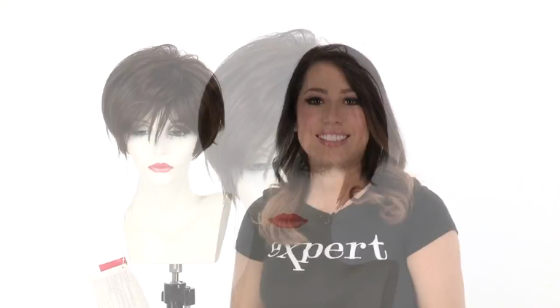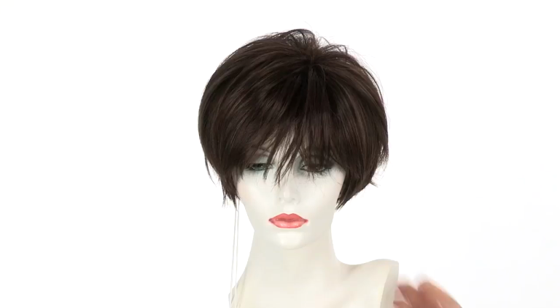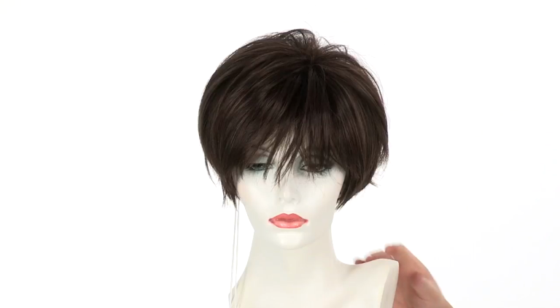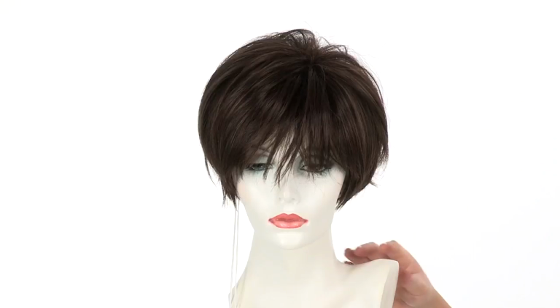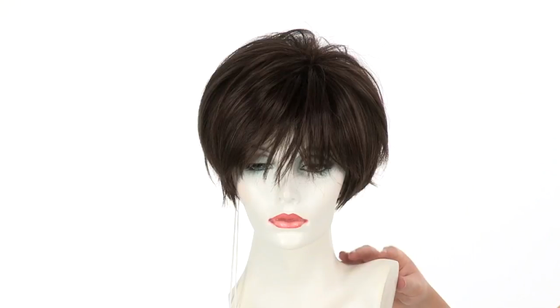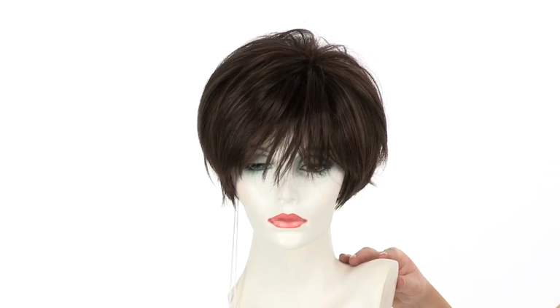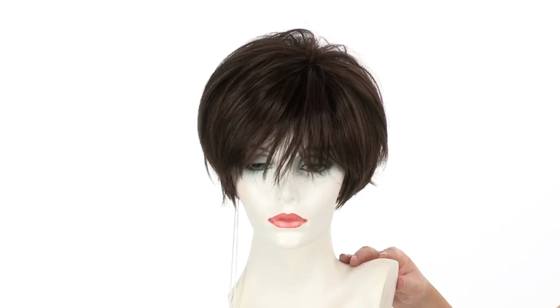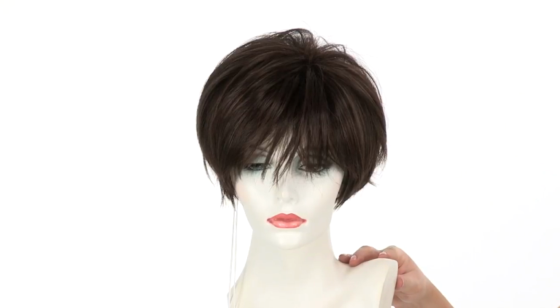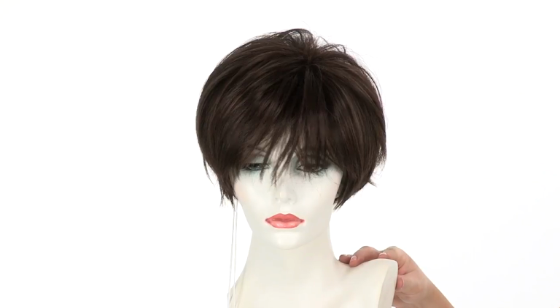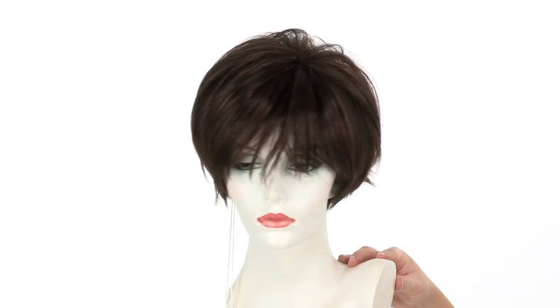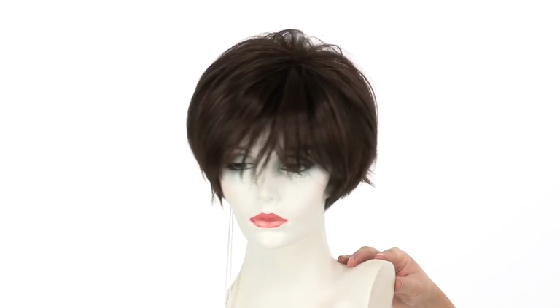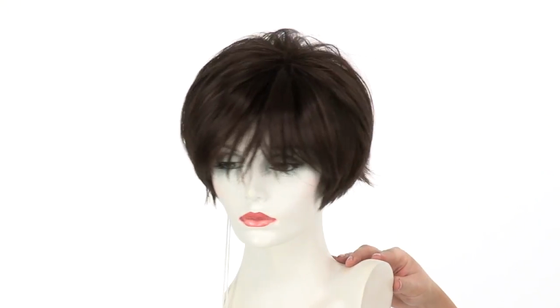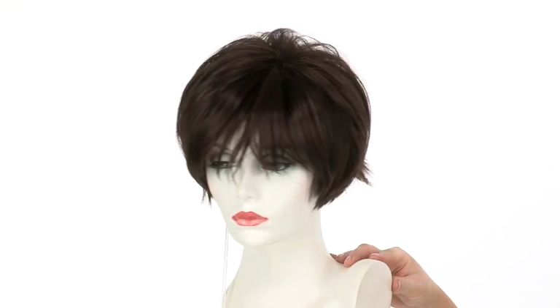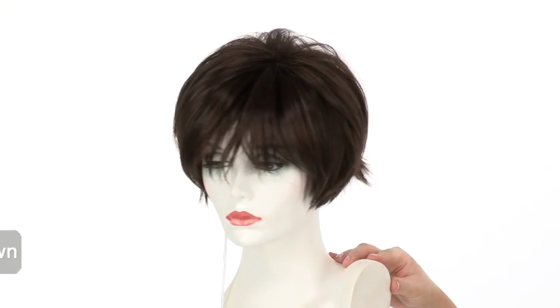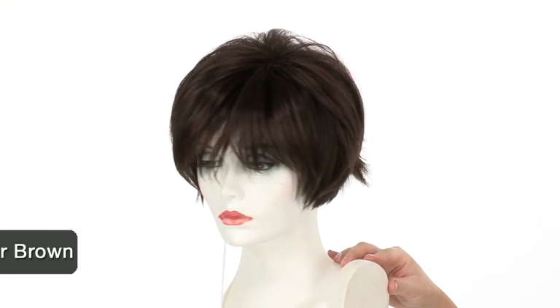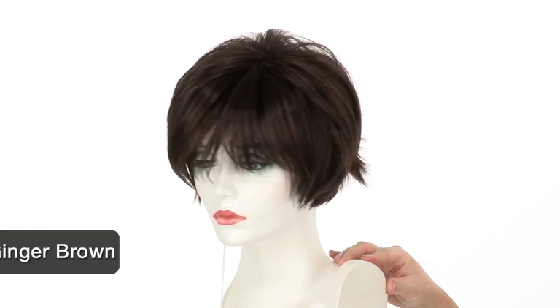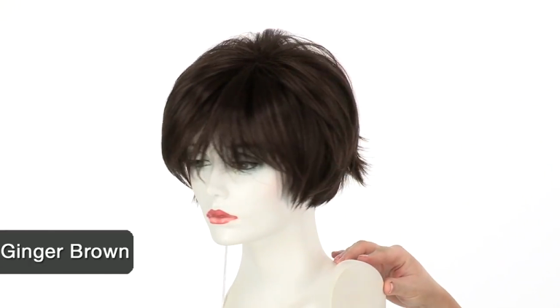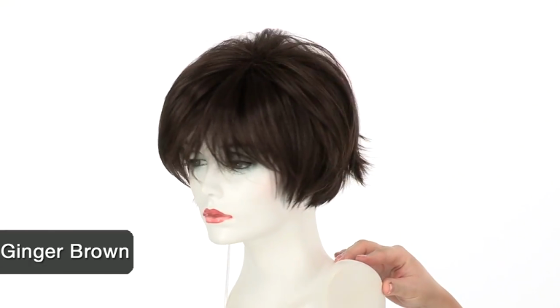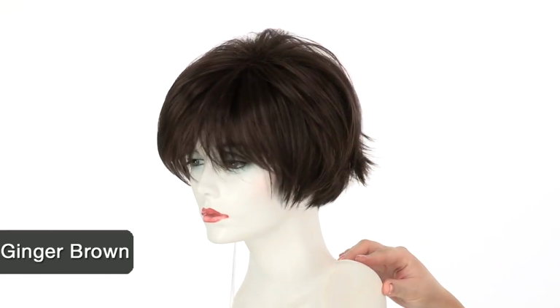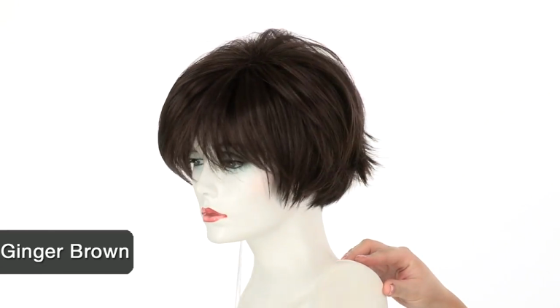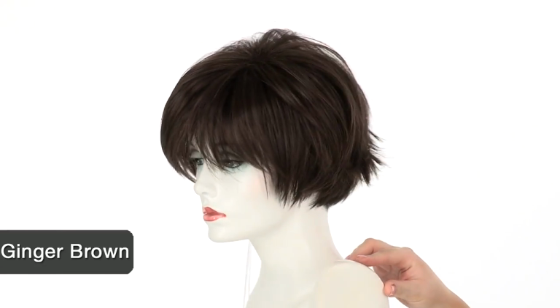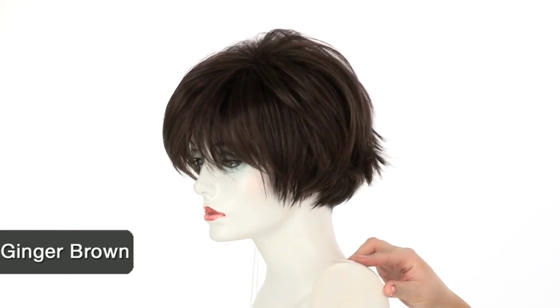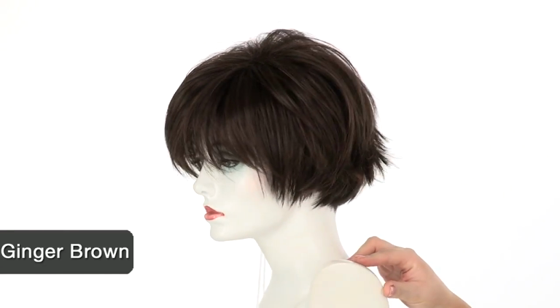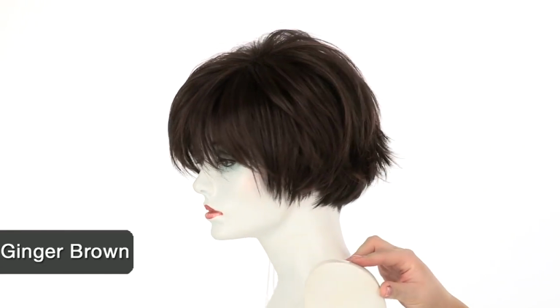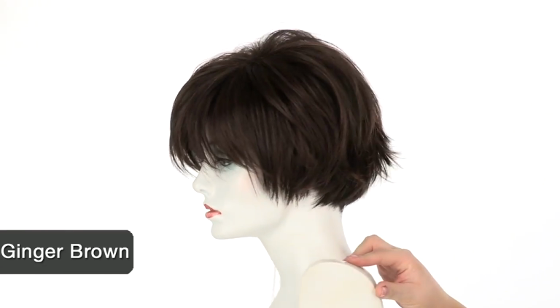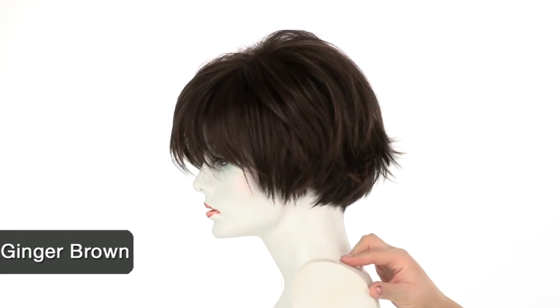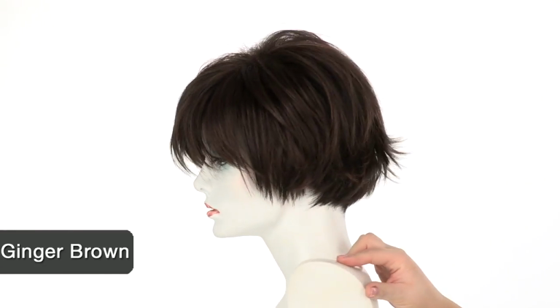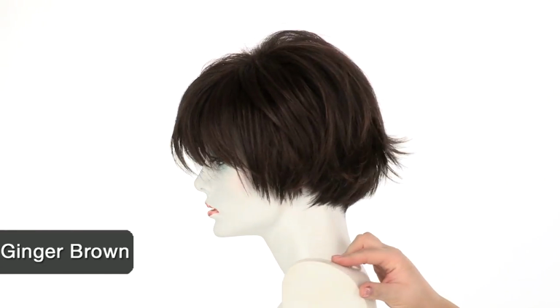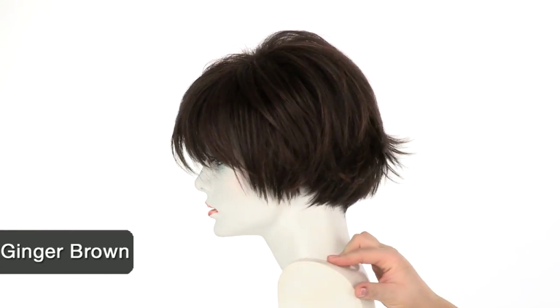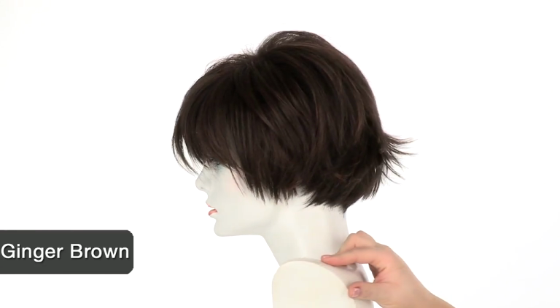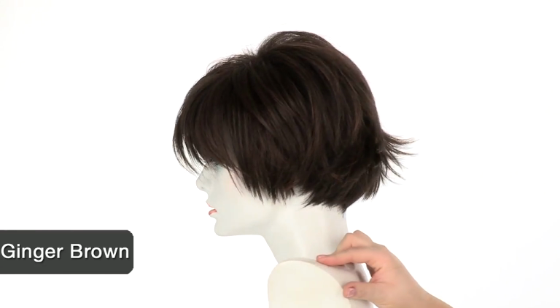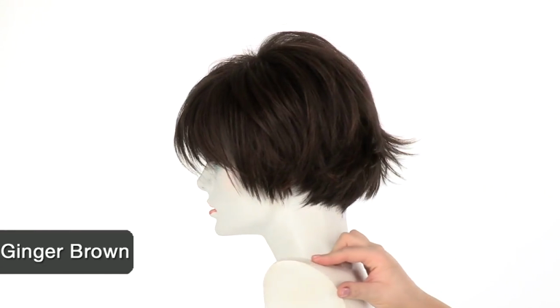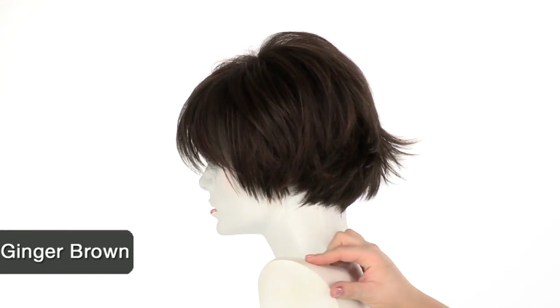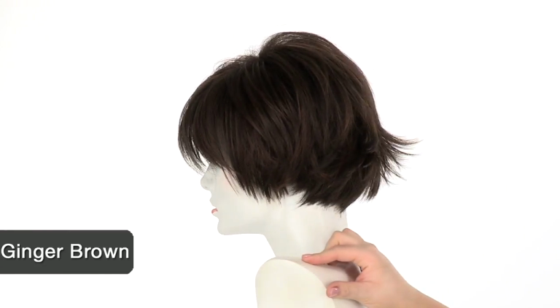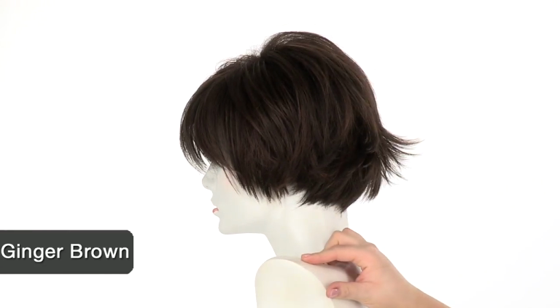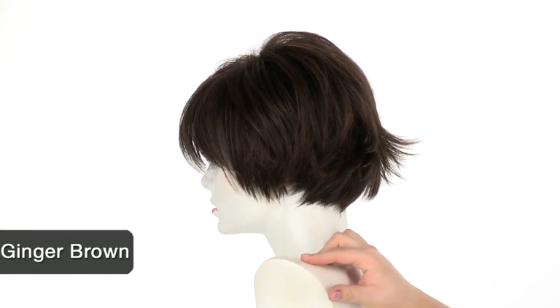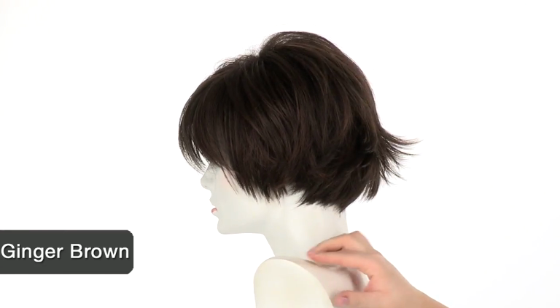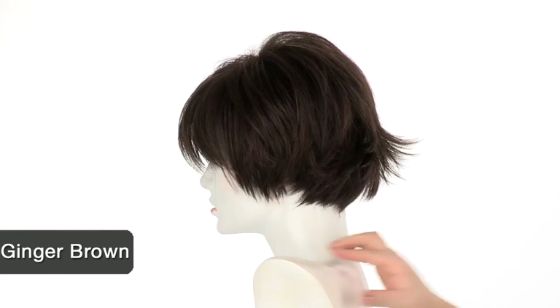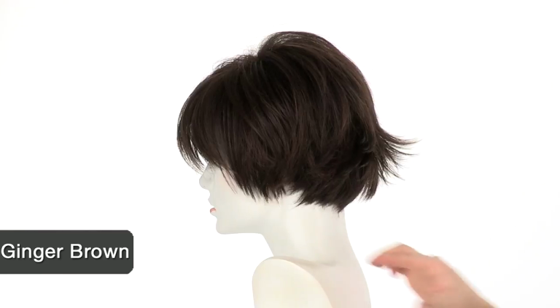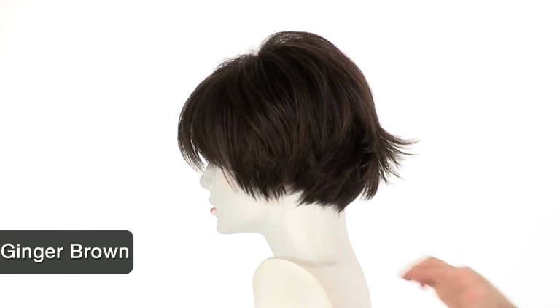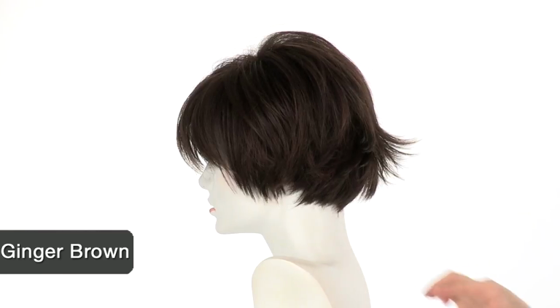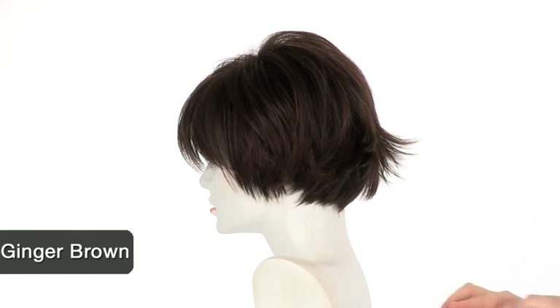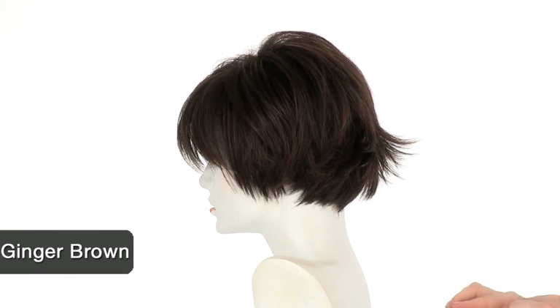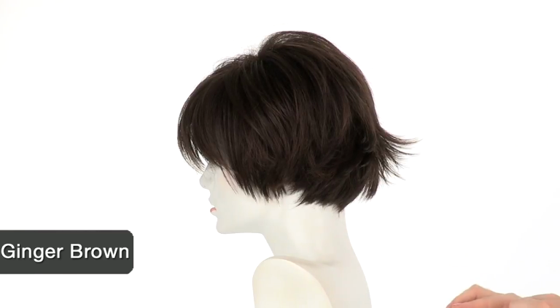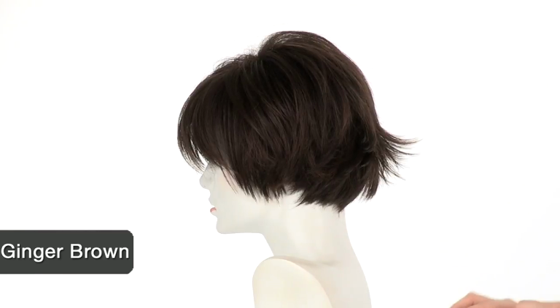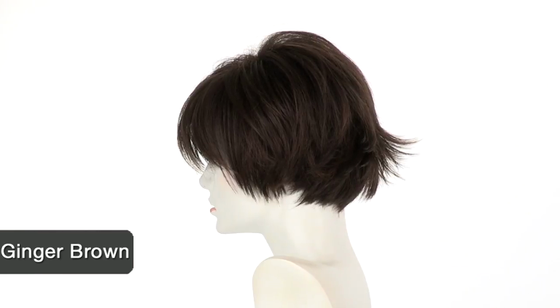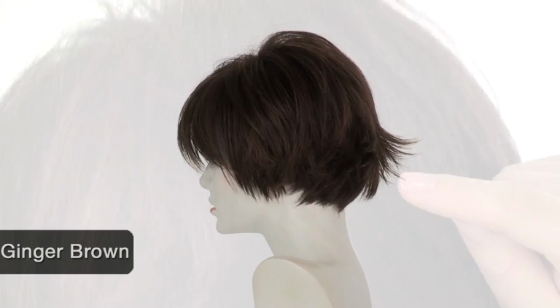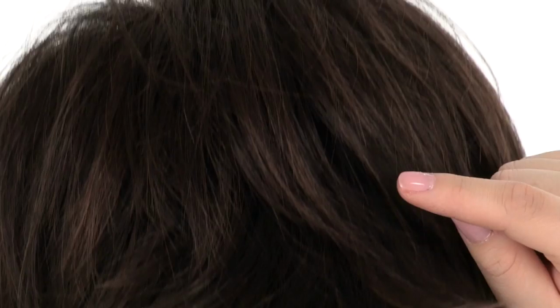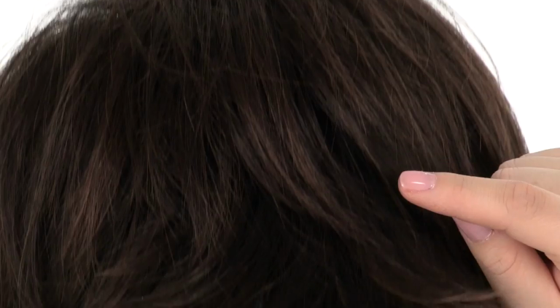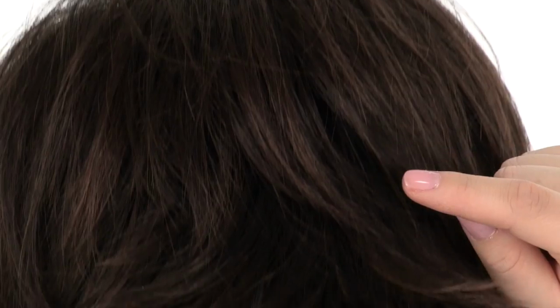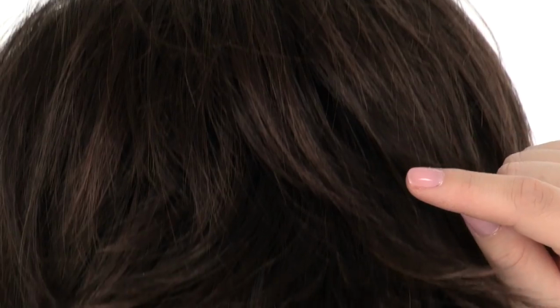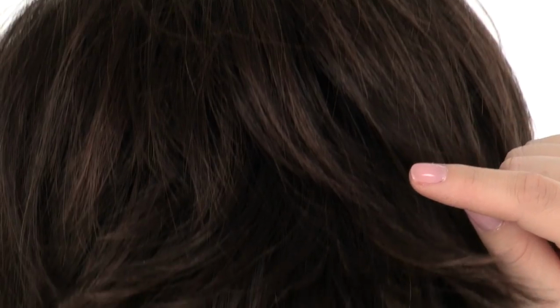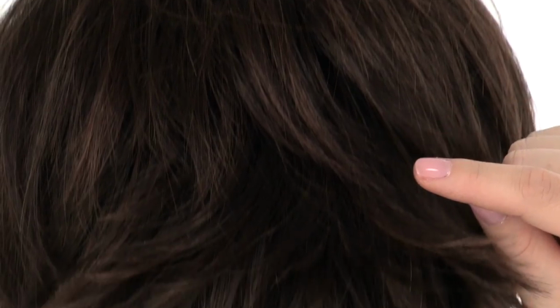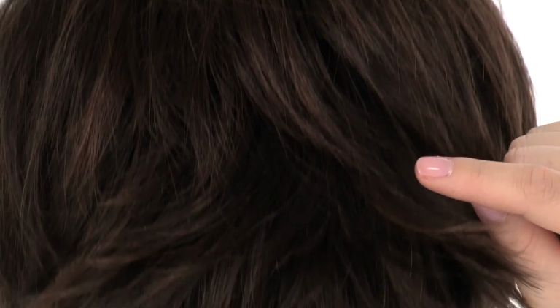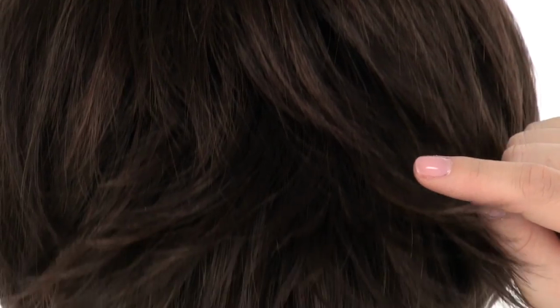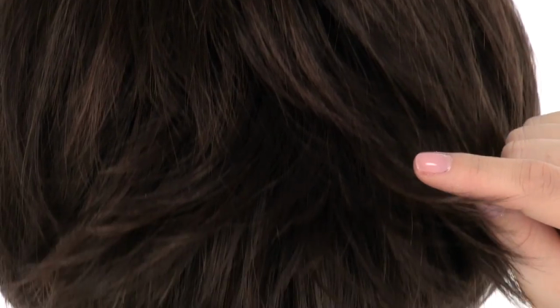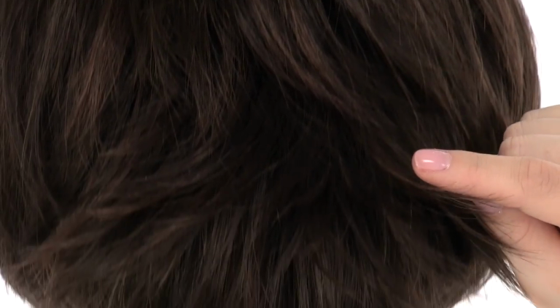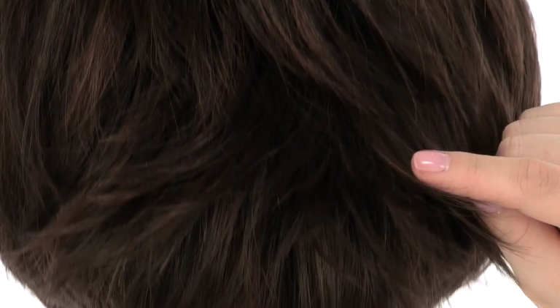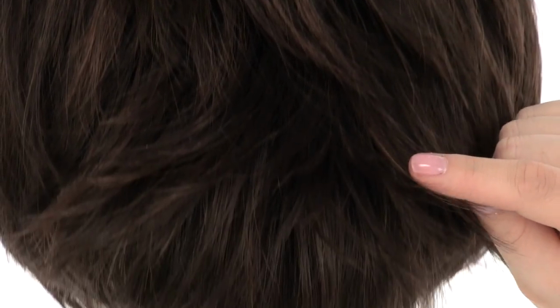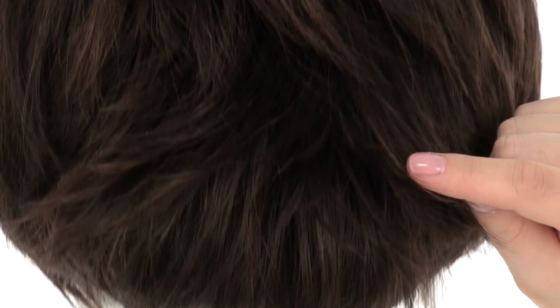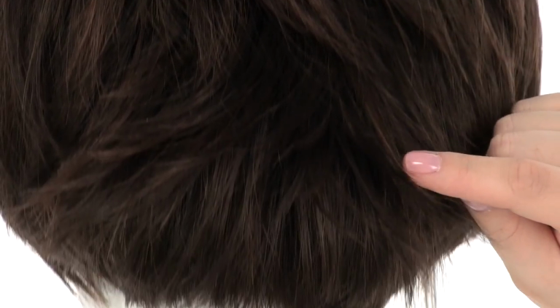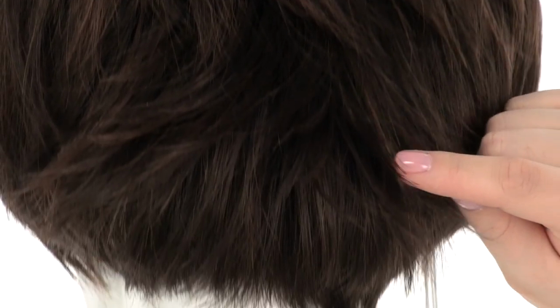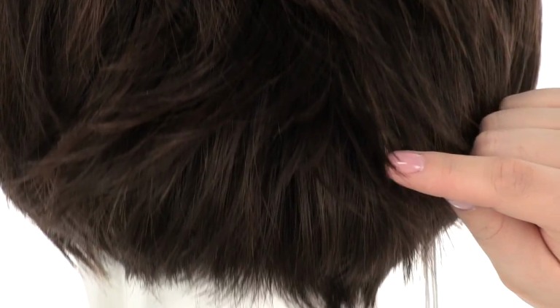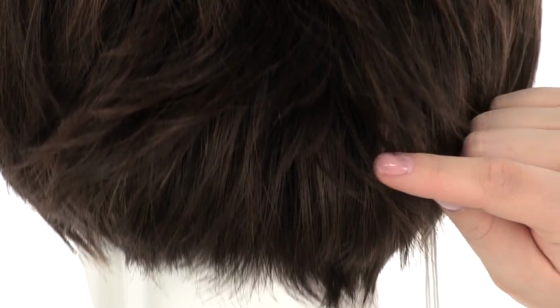The color shown here is ginger brown. The base is medium brown and it has reddish-brown highlights.